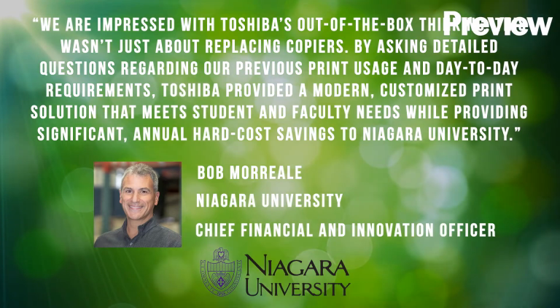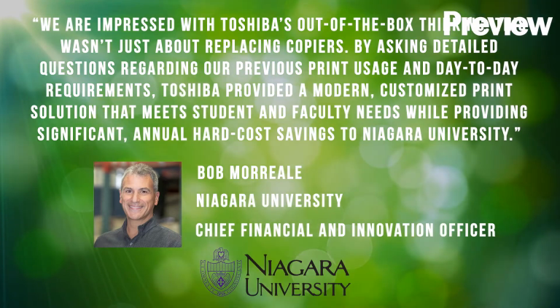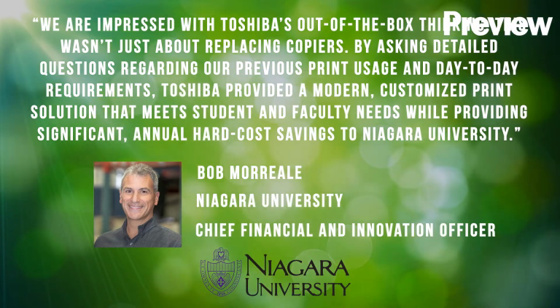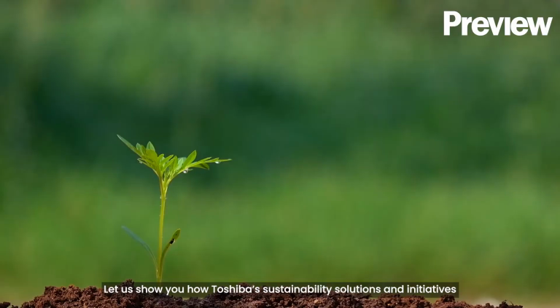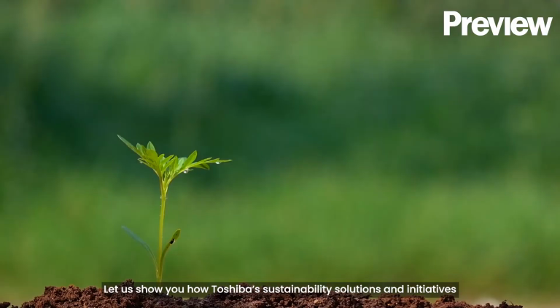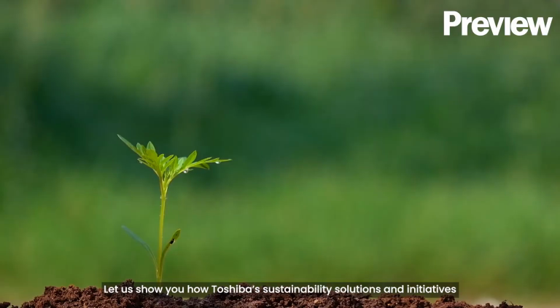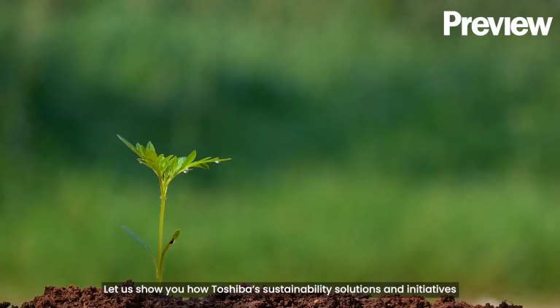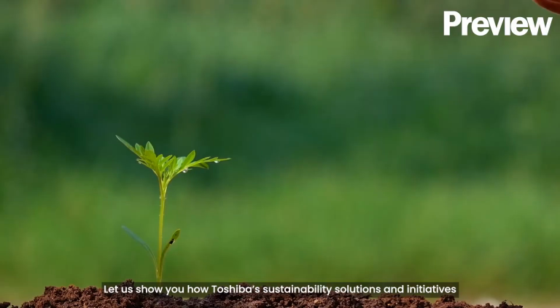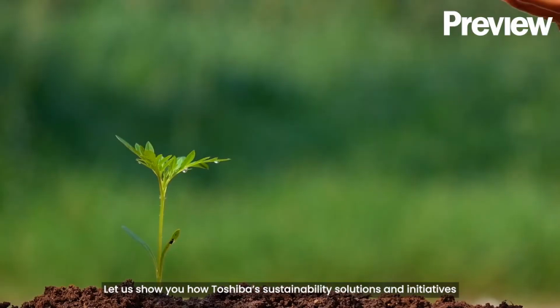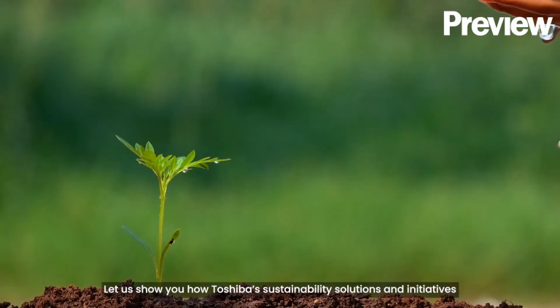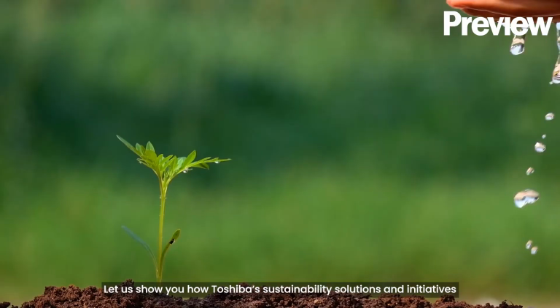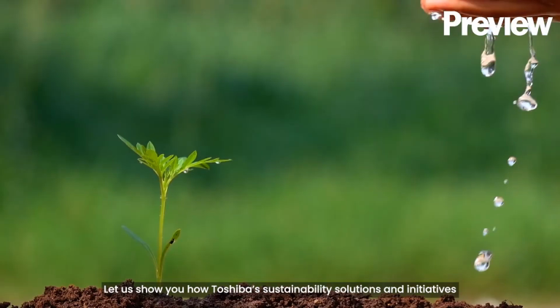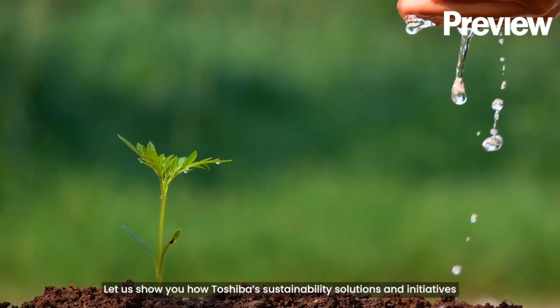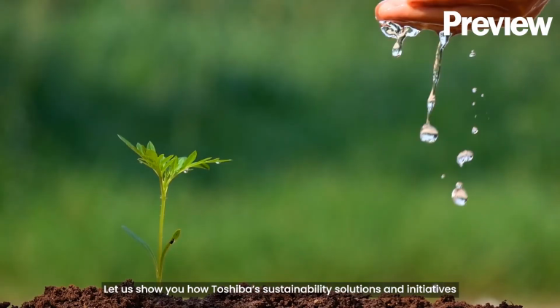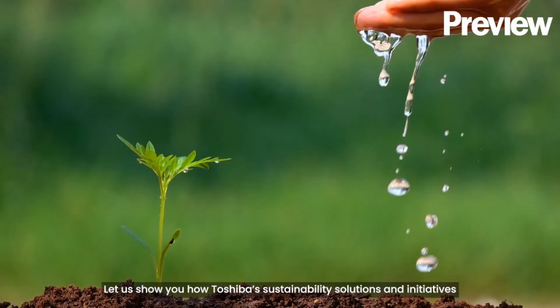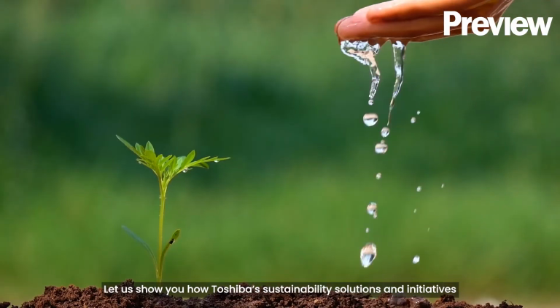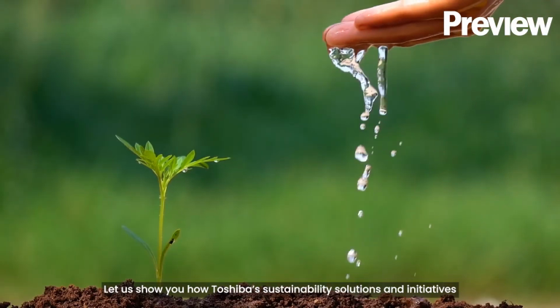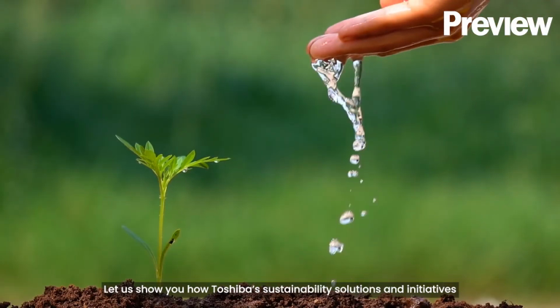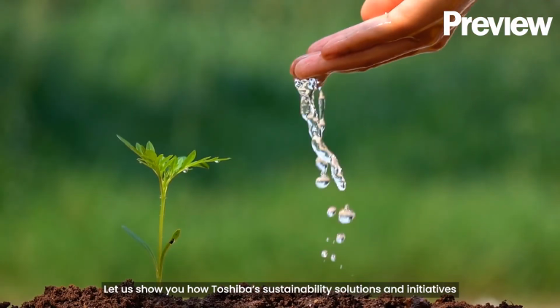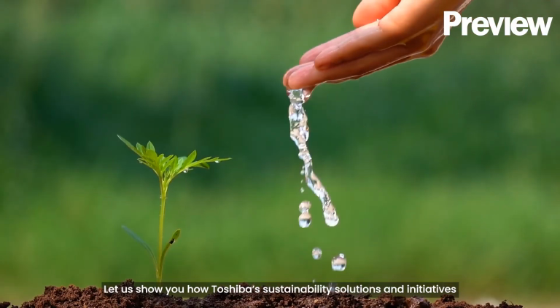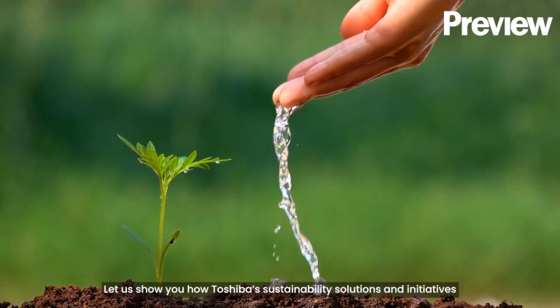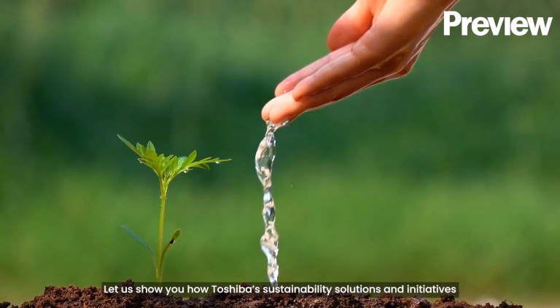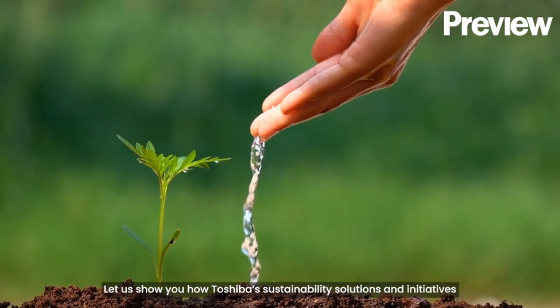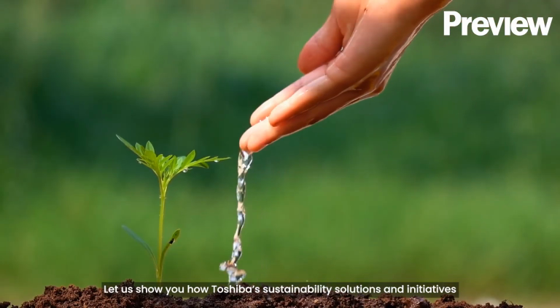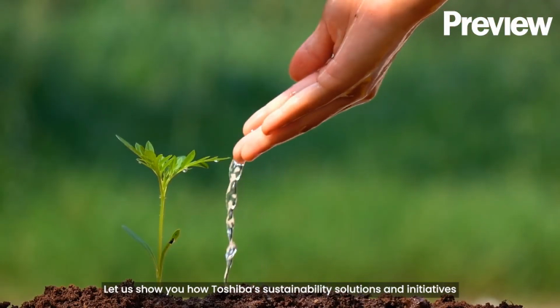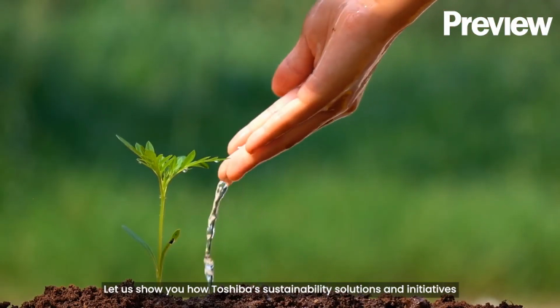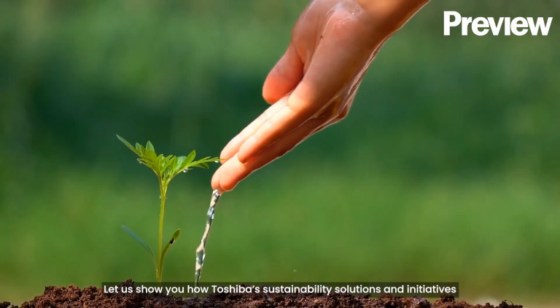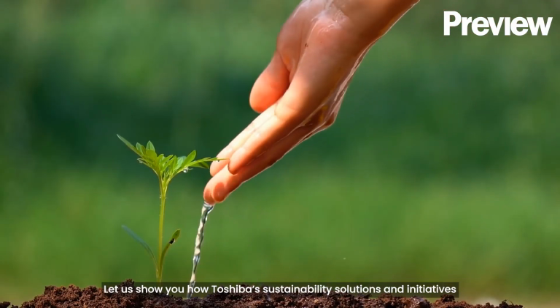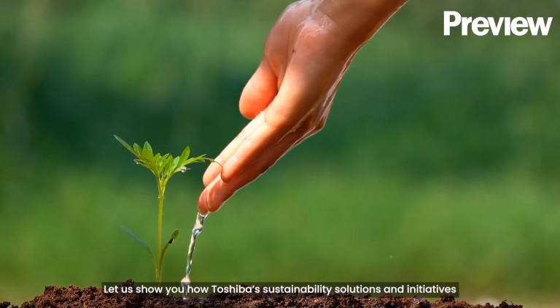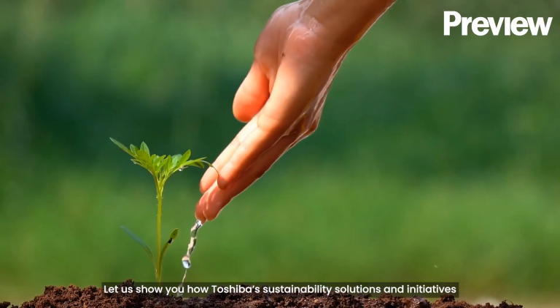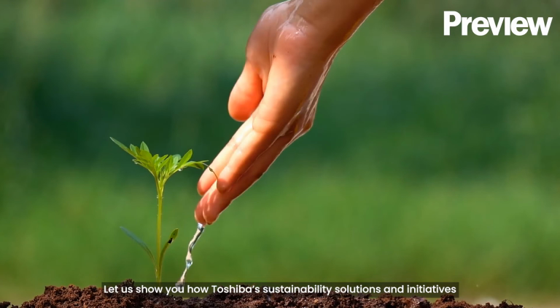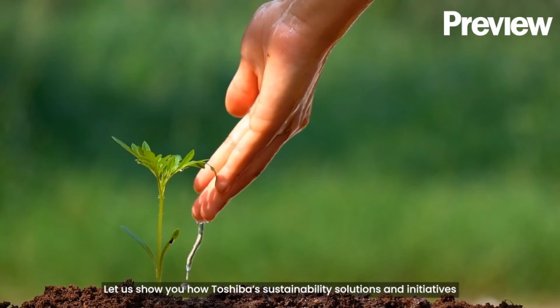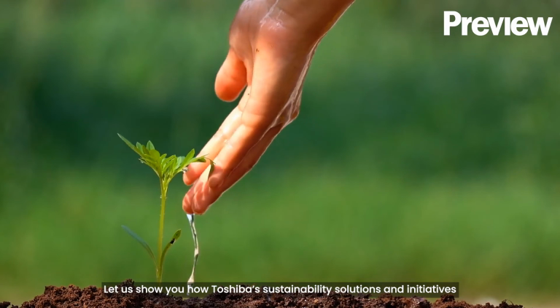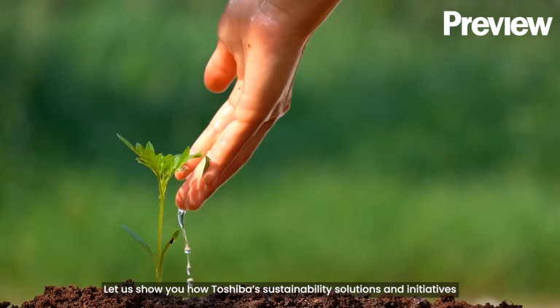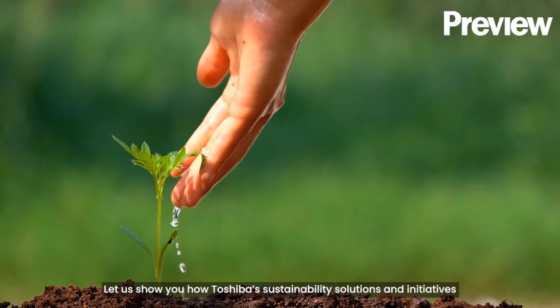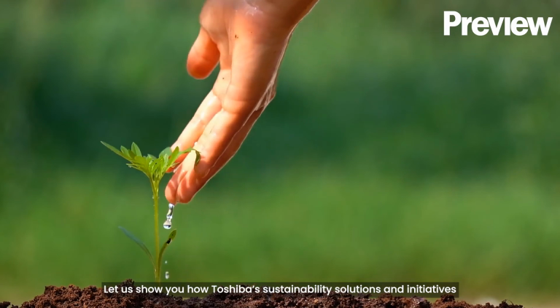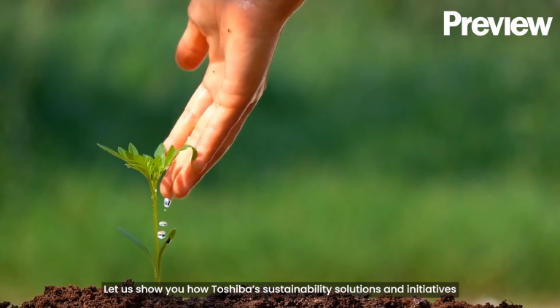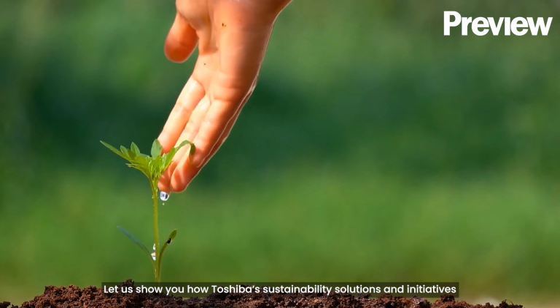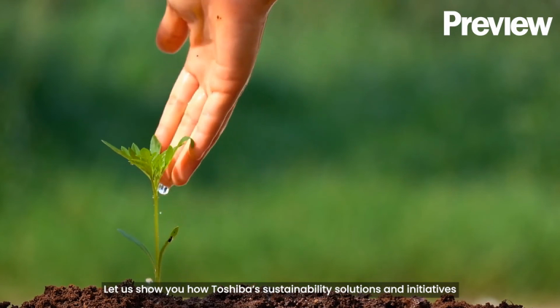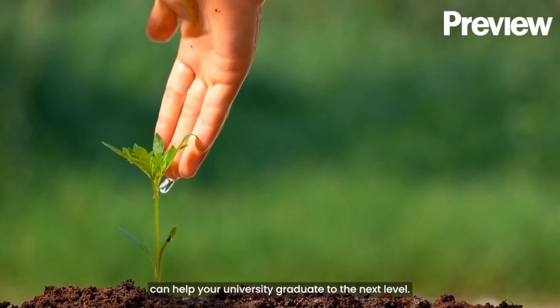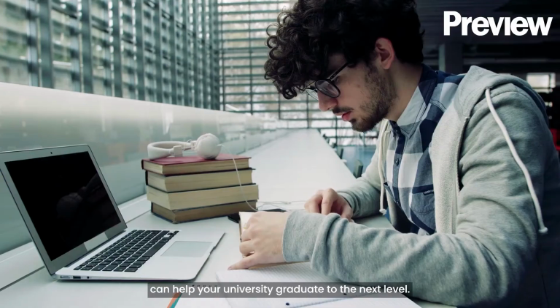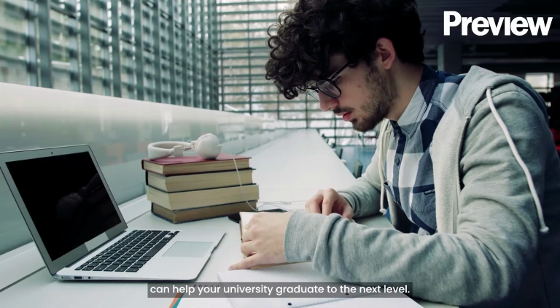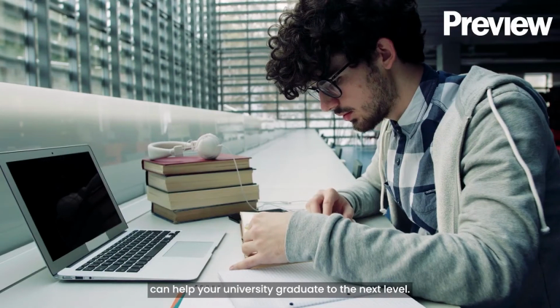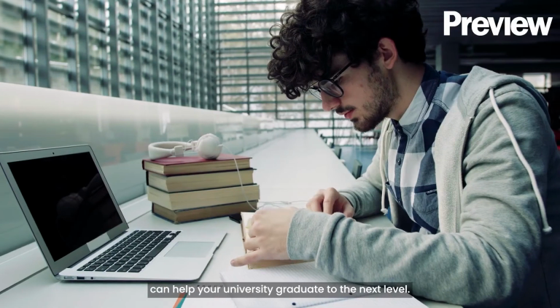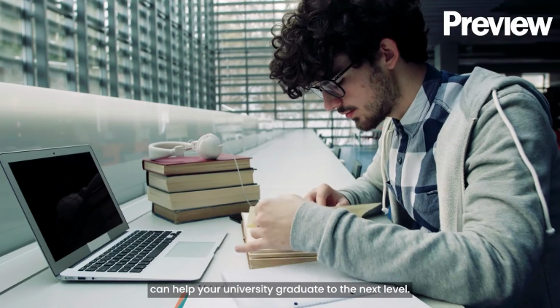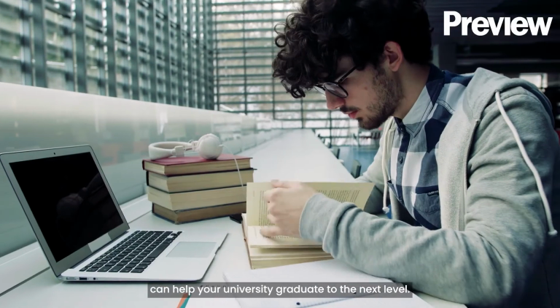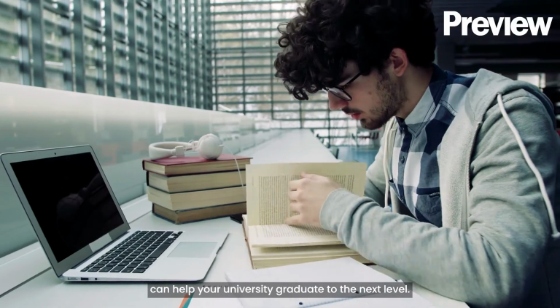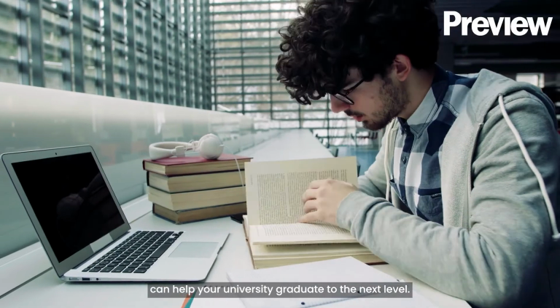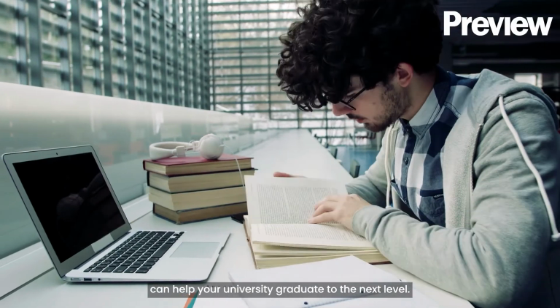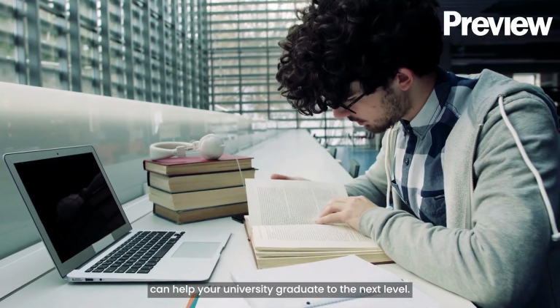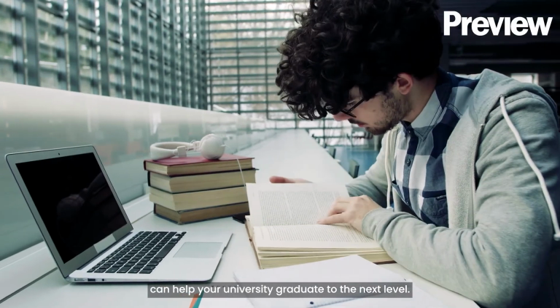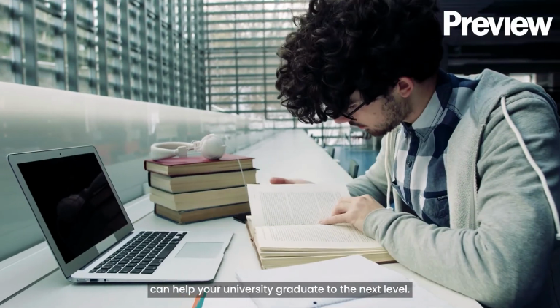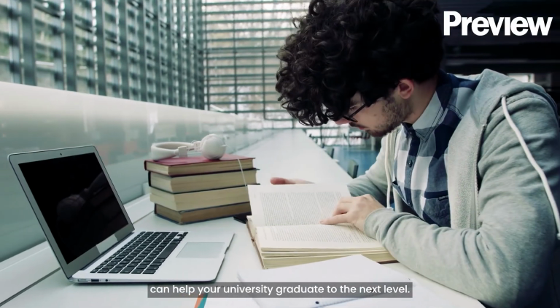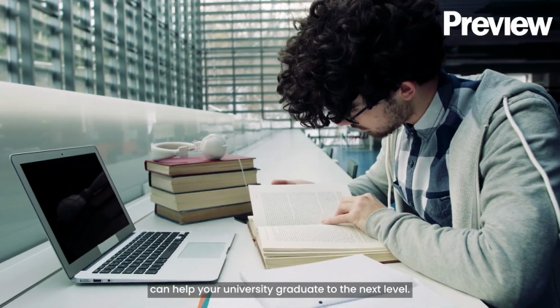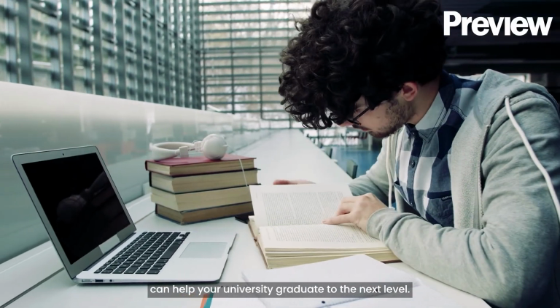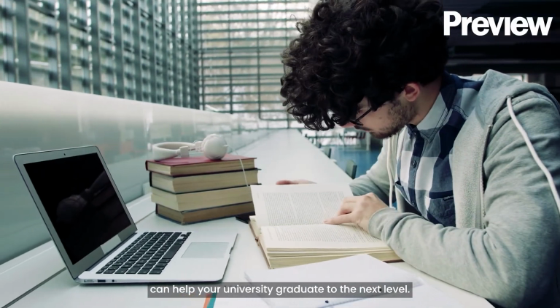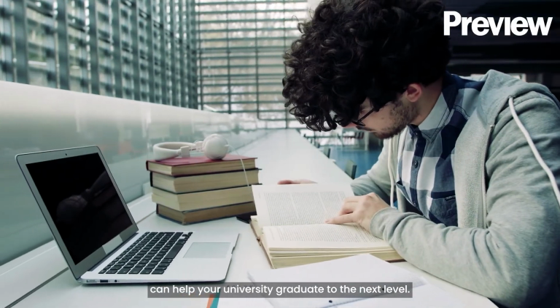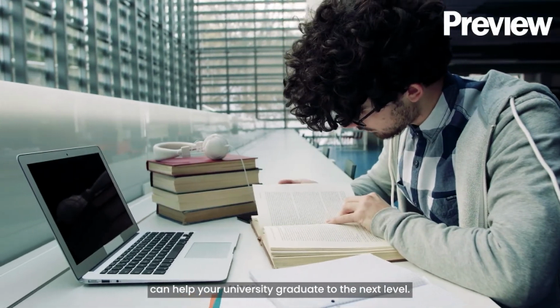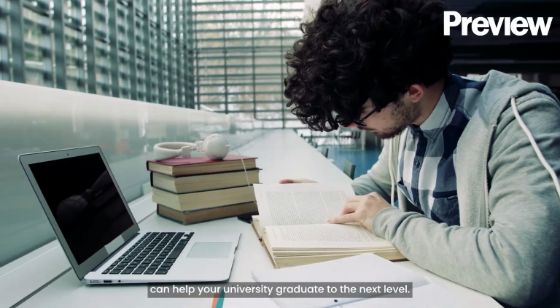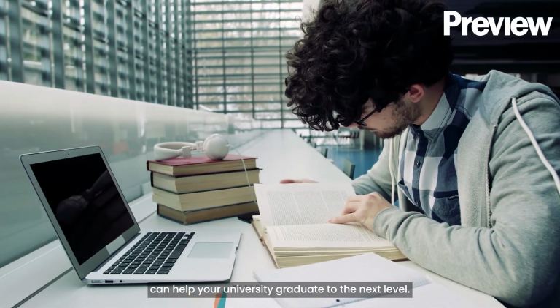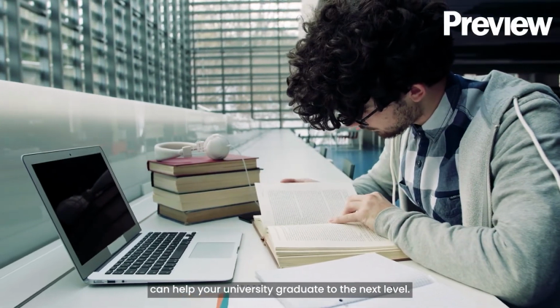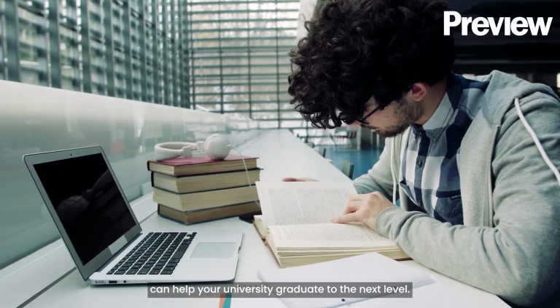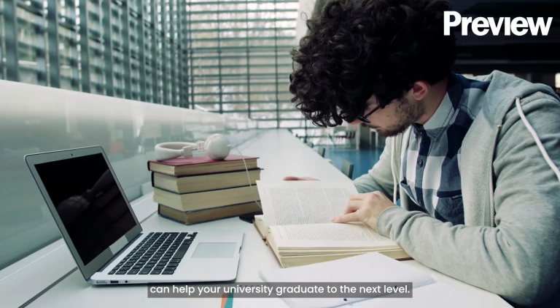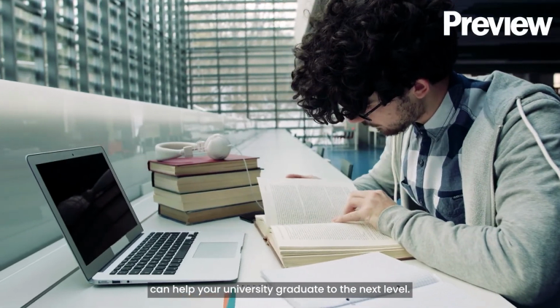Let us show you how Toshiba's sustainability solutions and initiatives can help your university graduate to the next level.